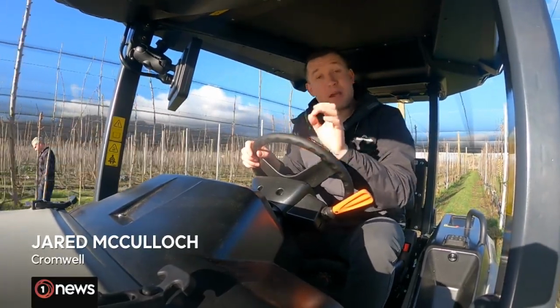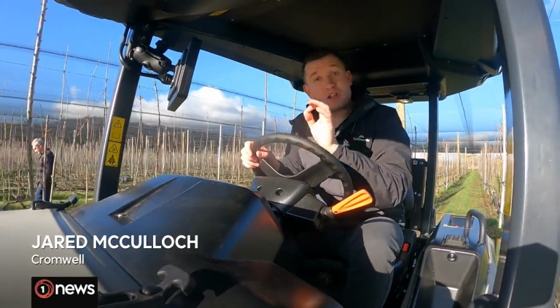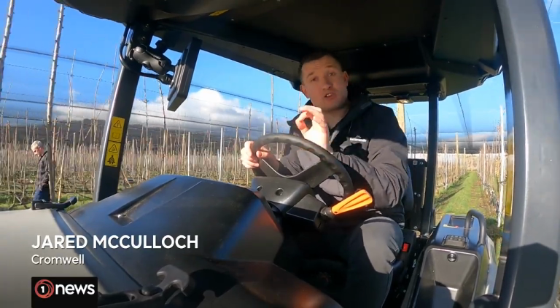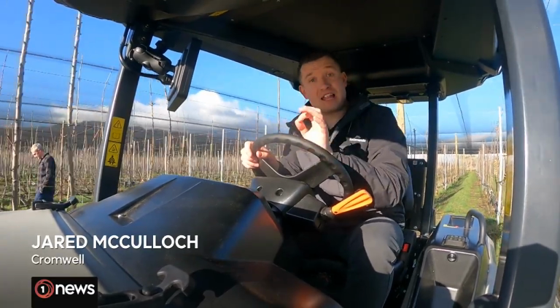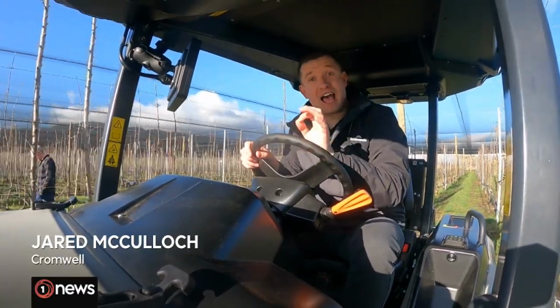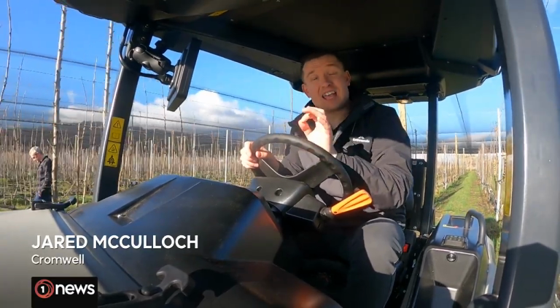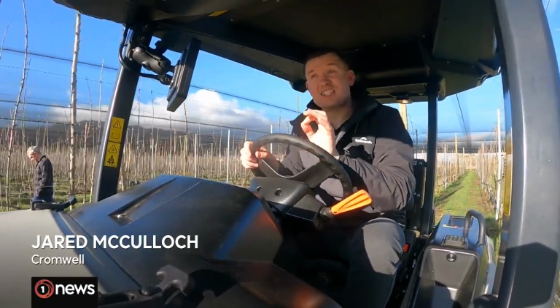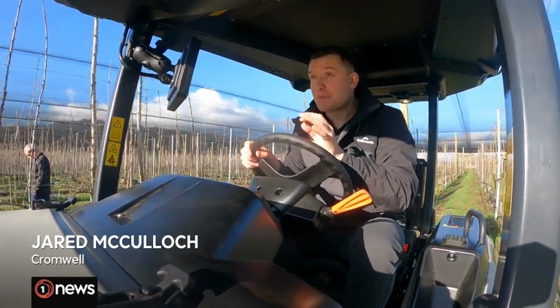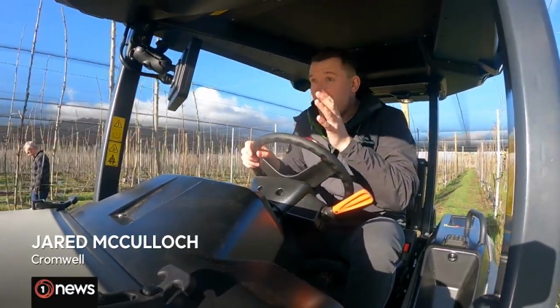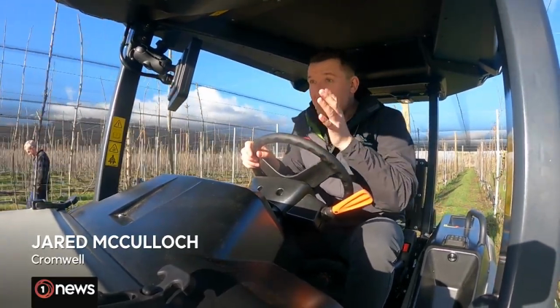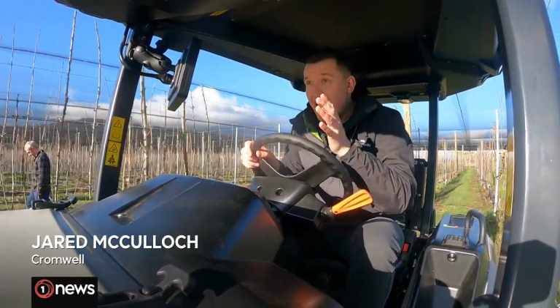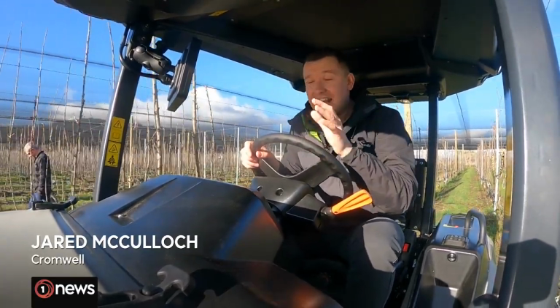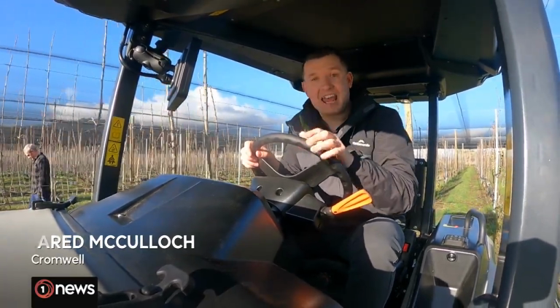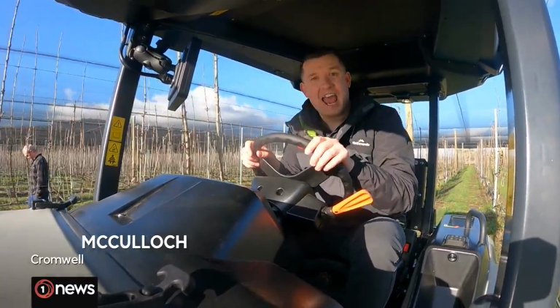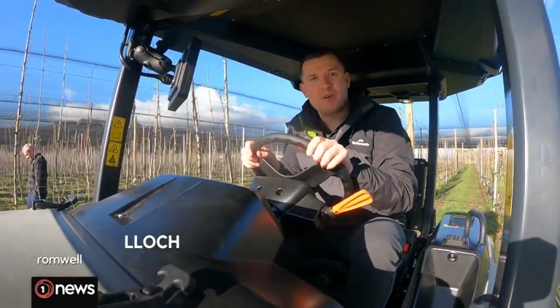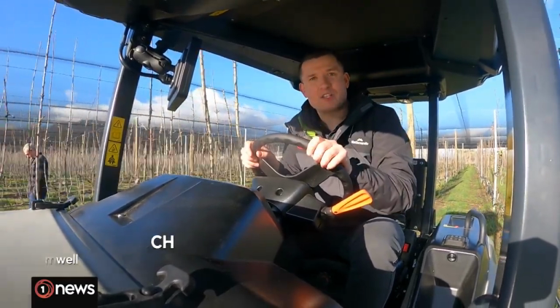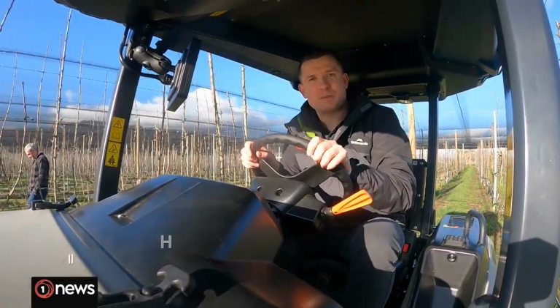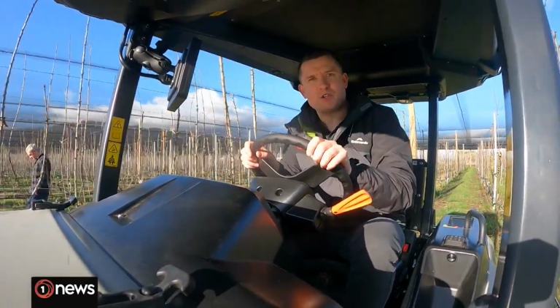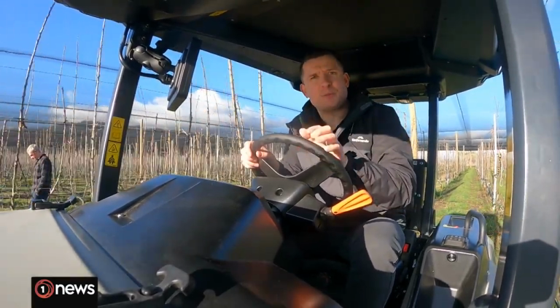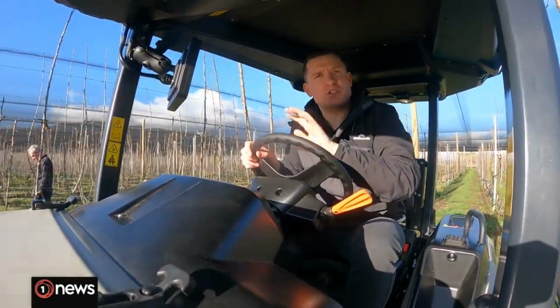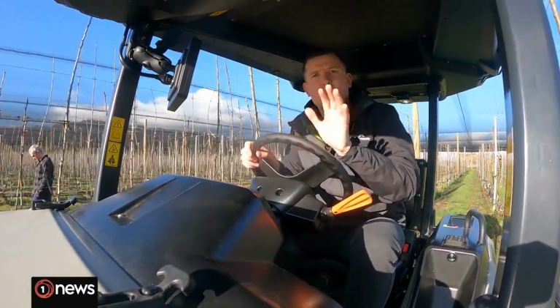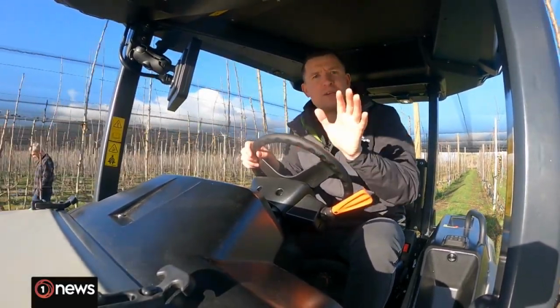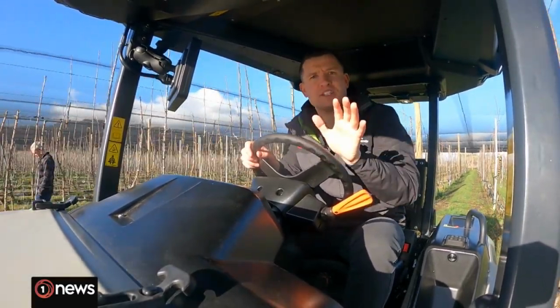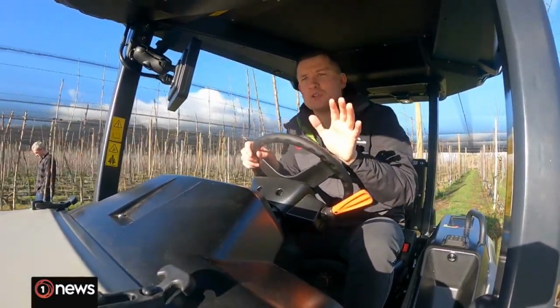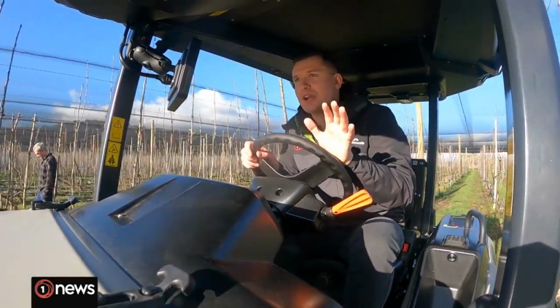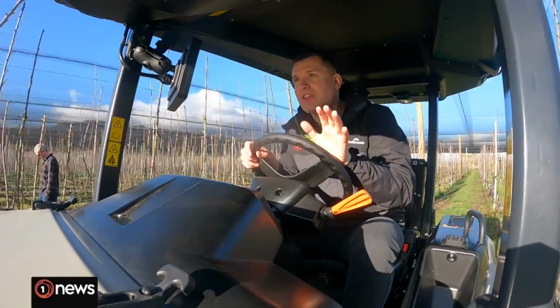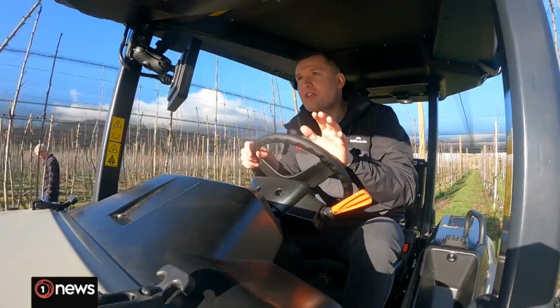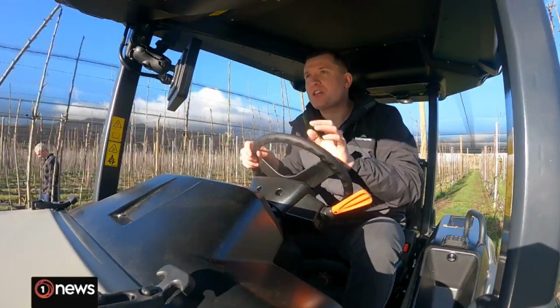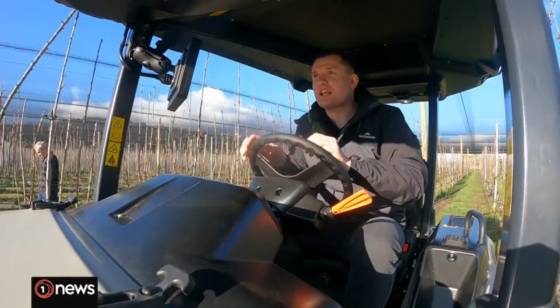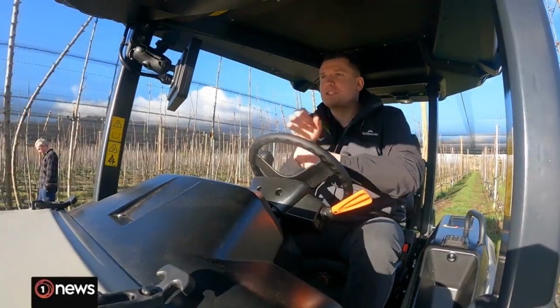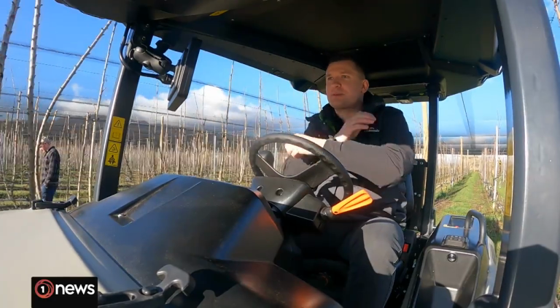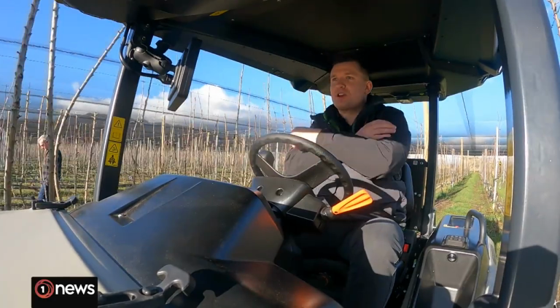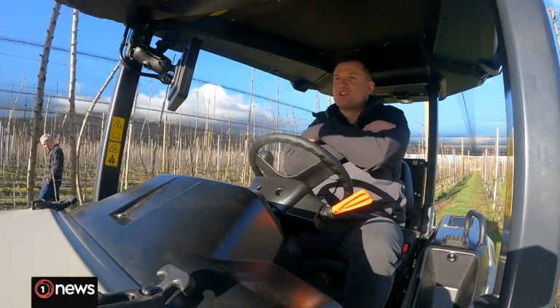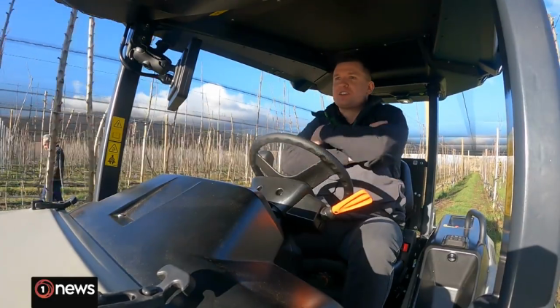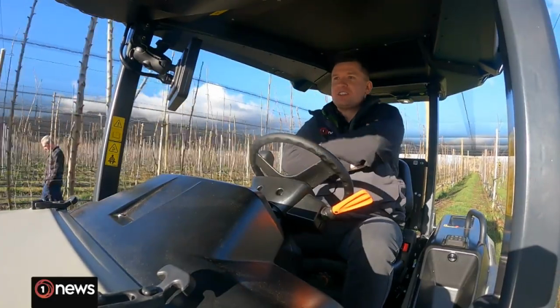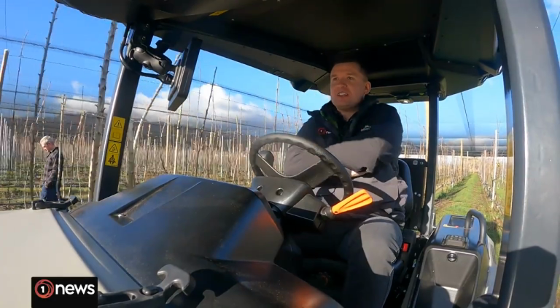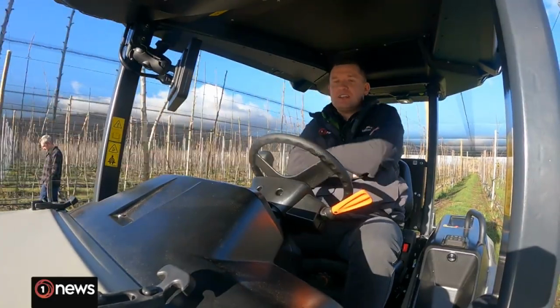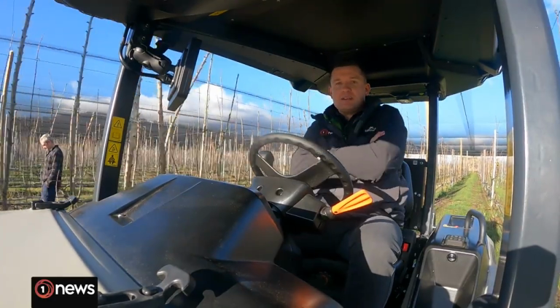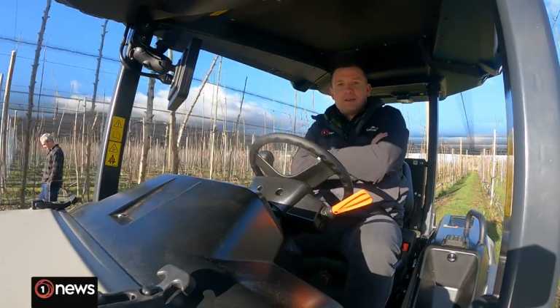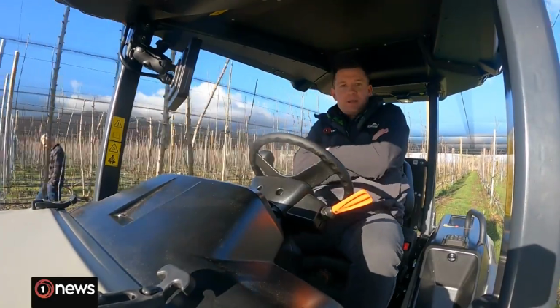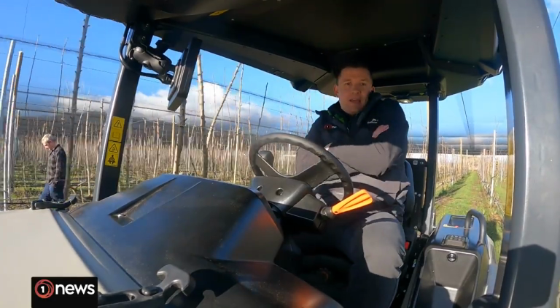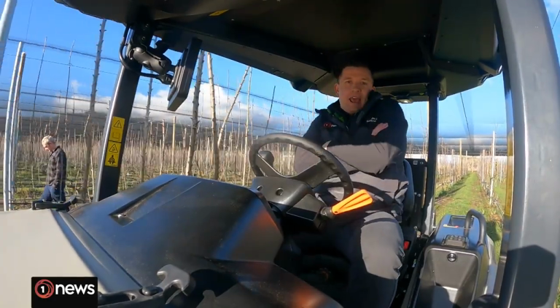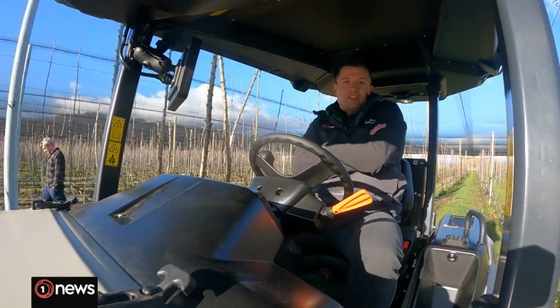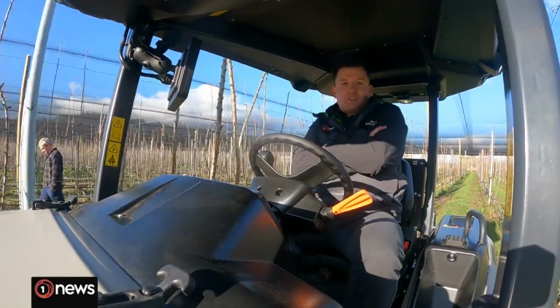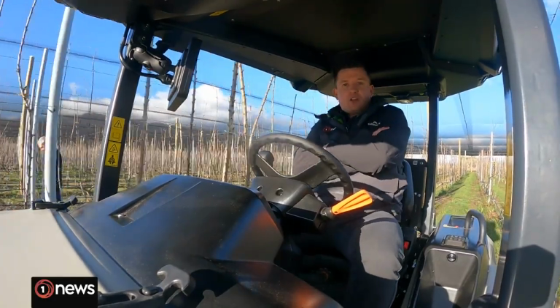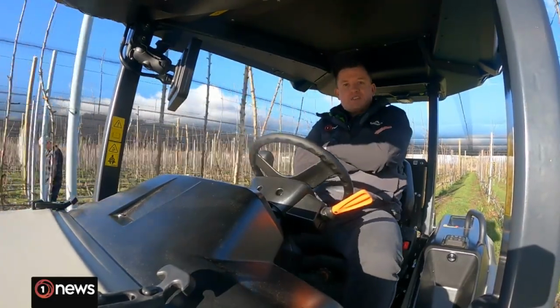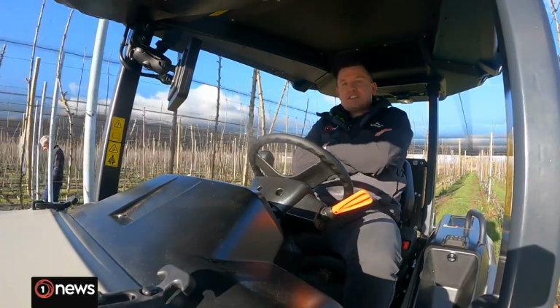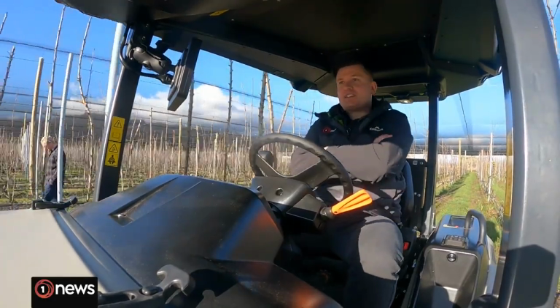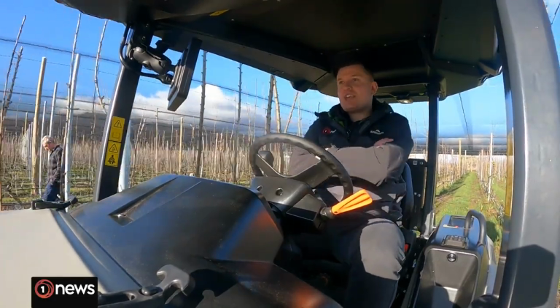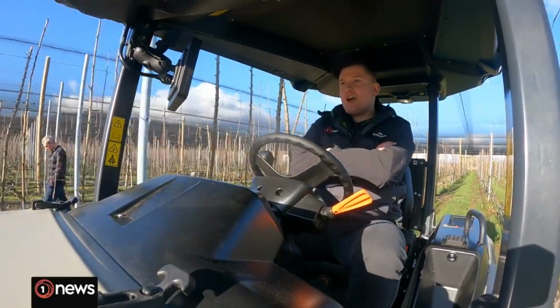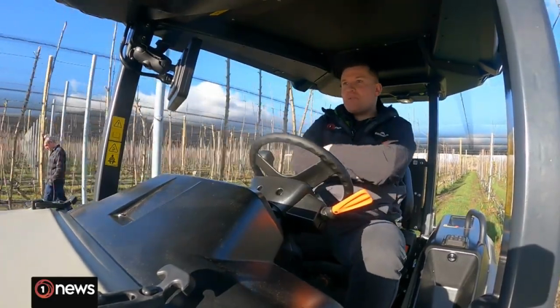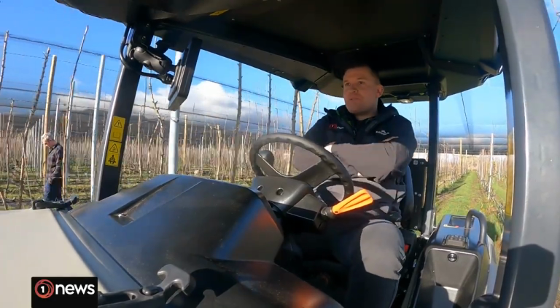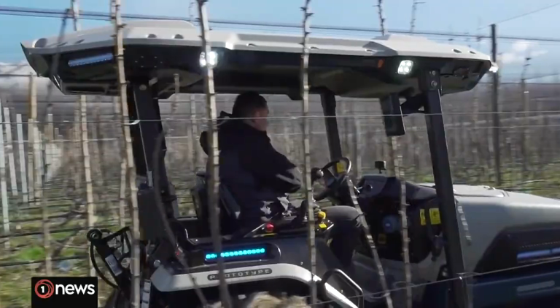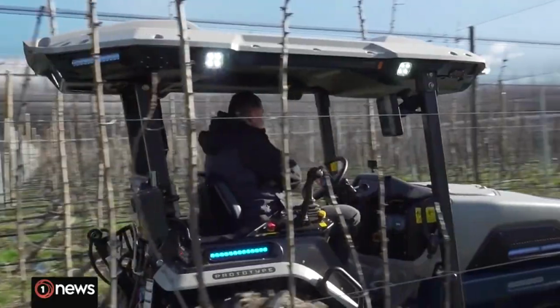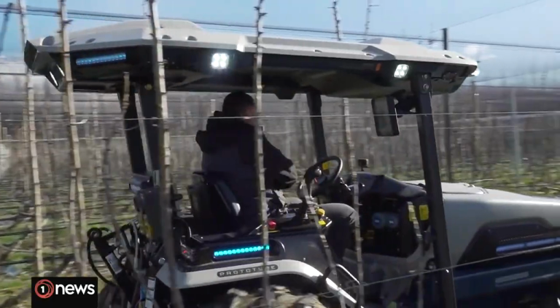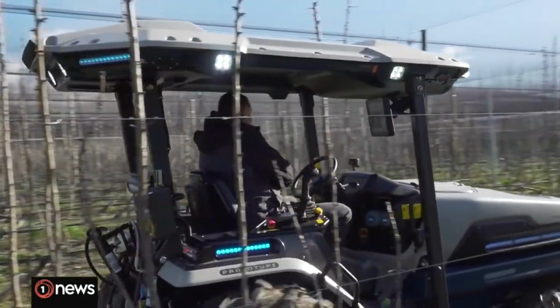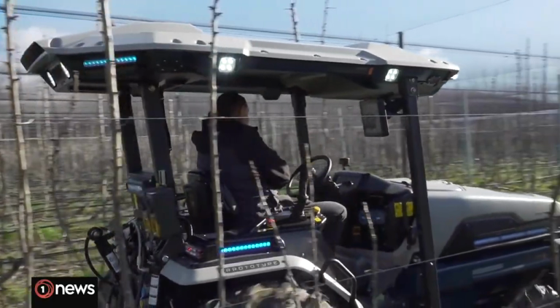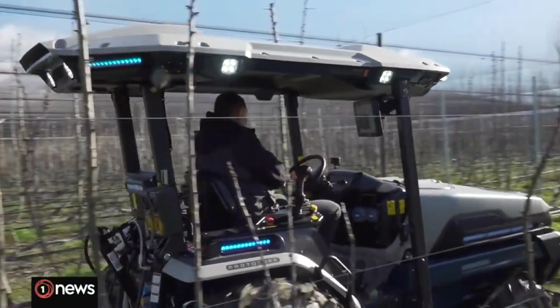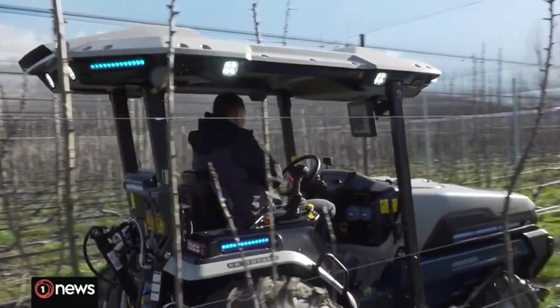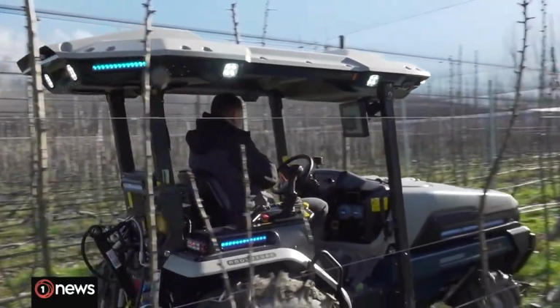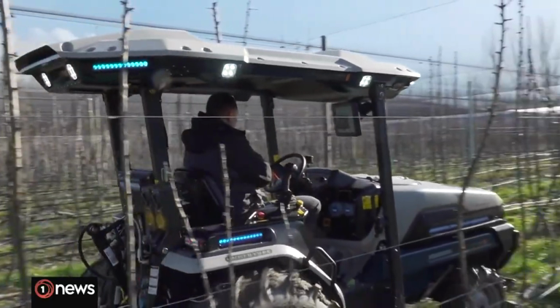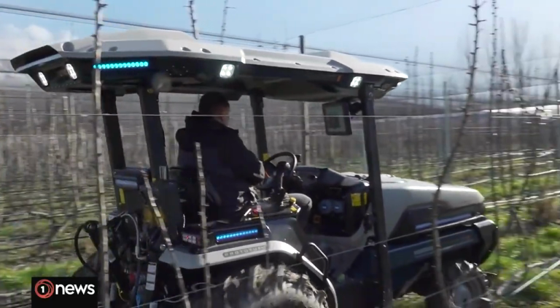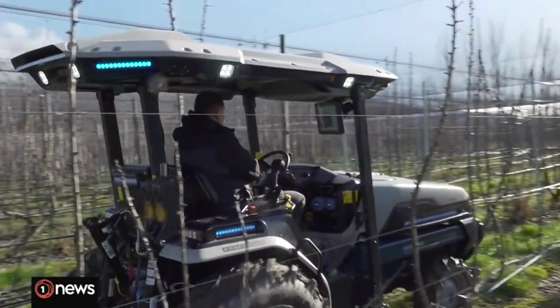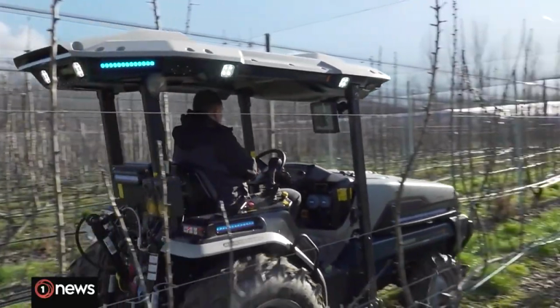The battery lasts about eight hours, but you'll be too busy doing other things because as it drives itself, I'm just here for the ride.